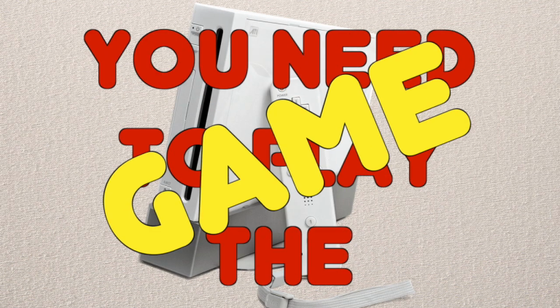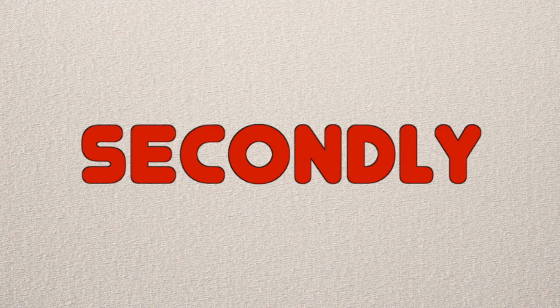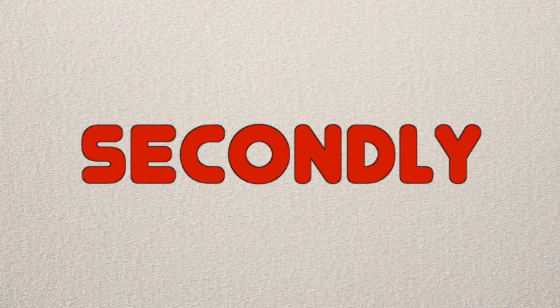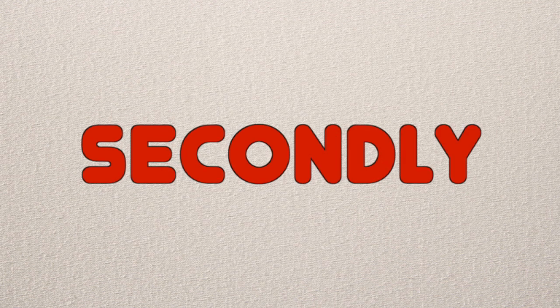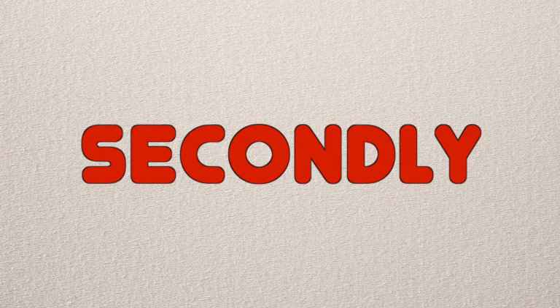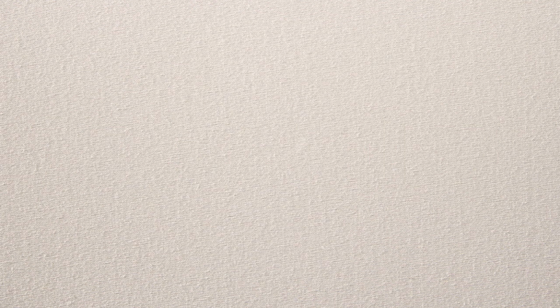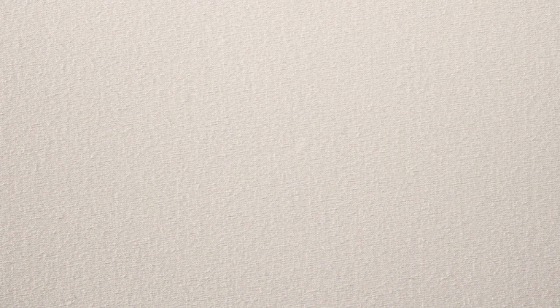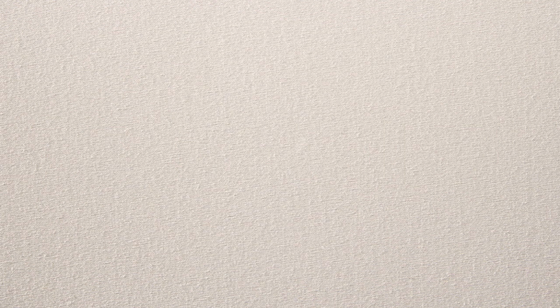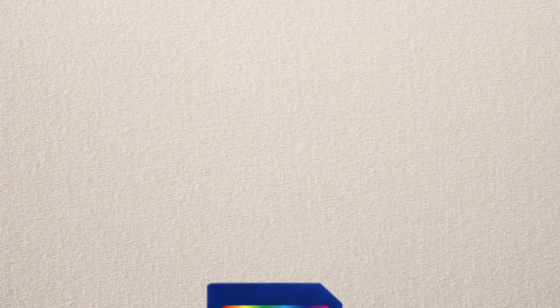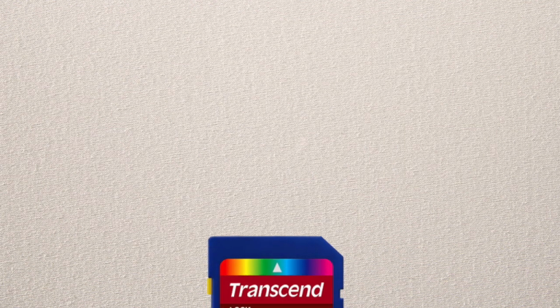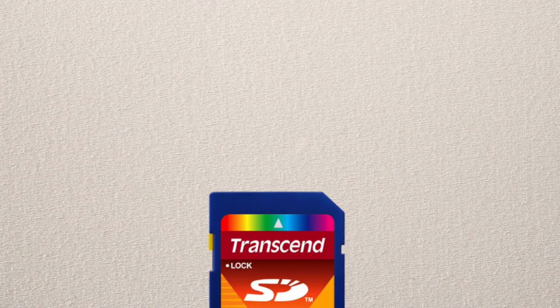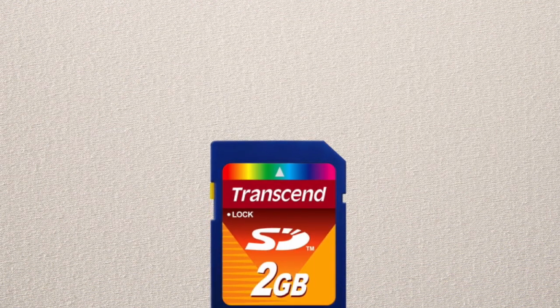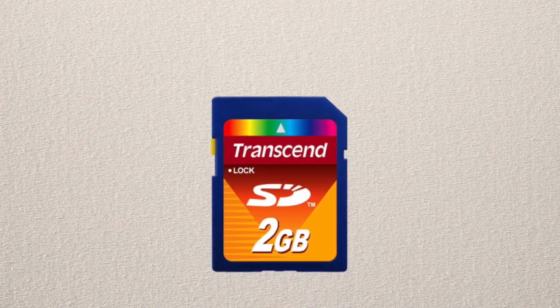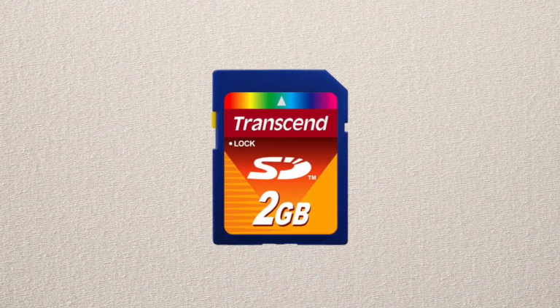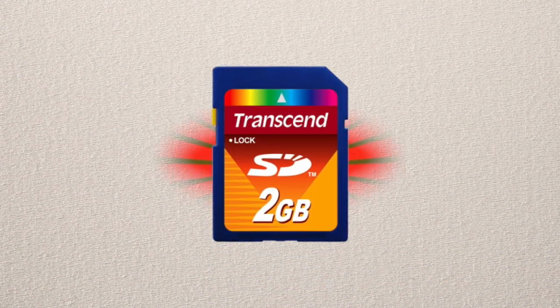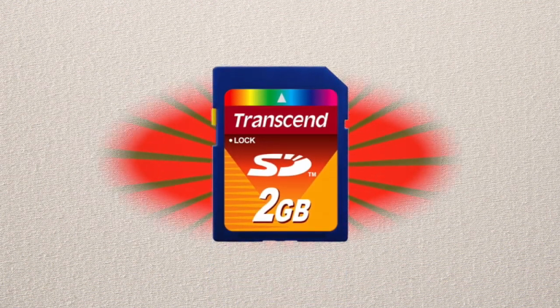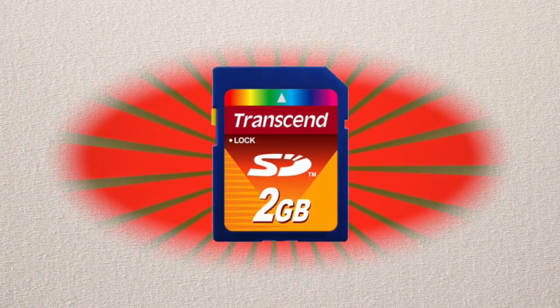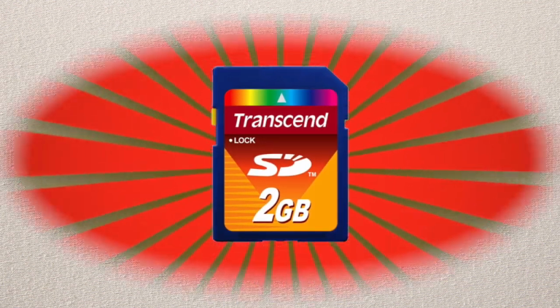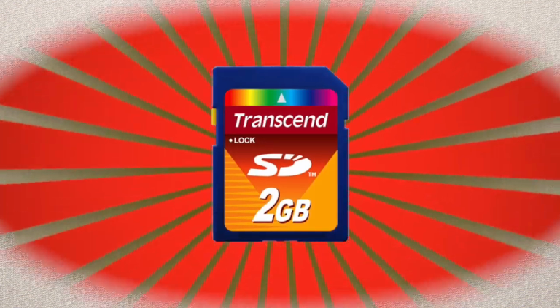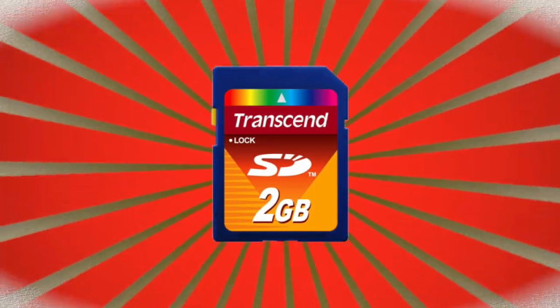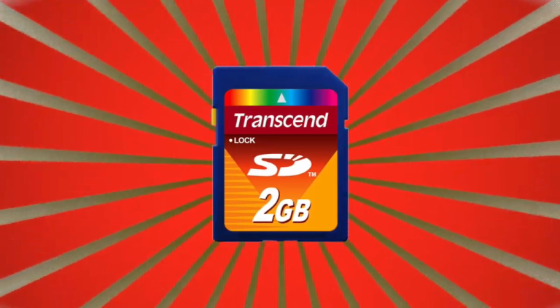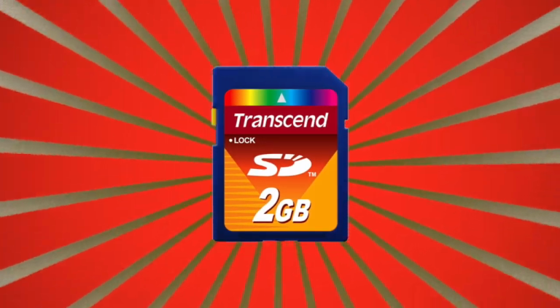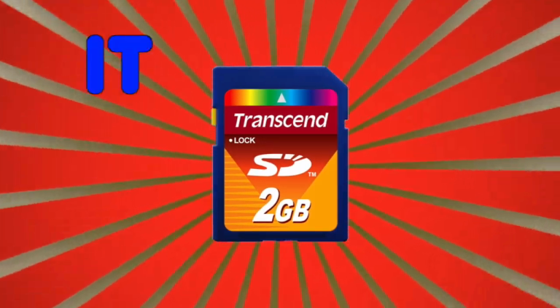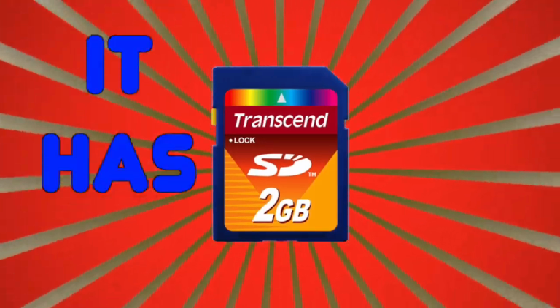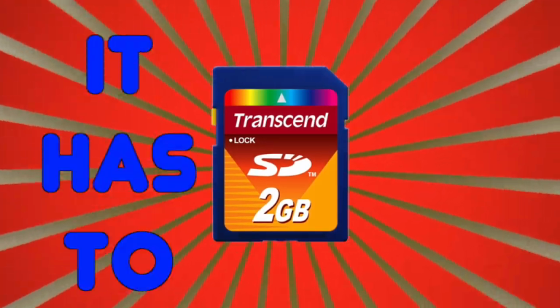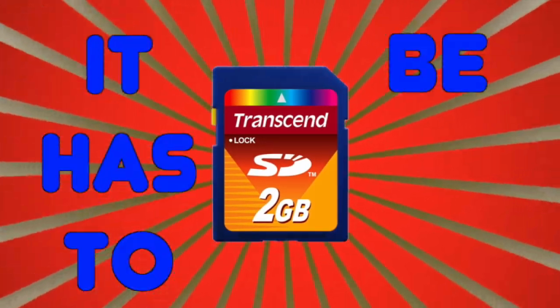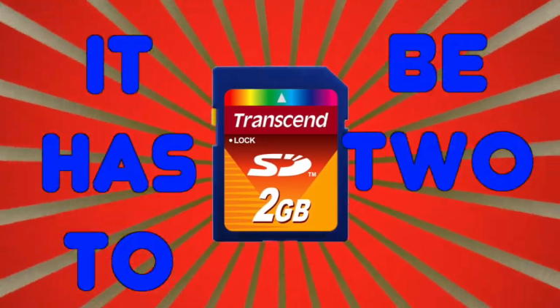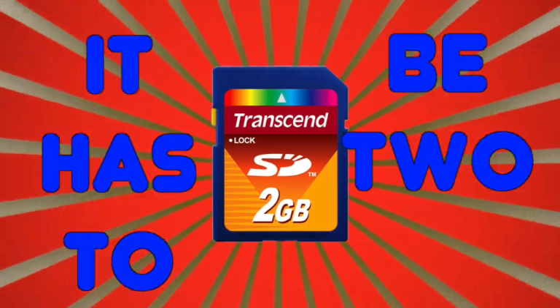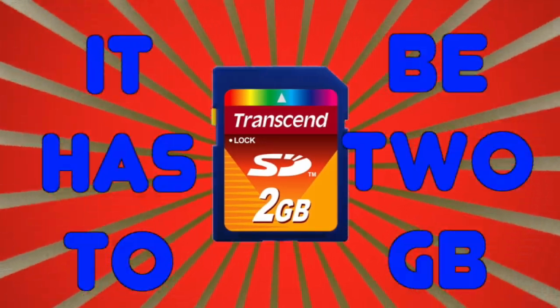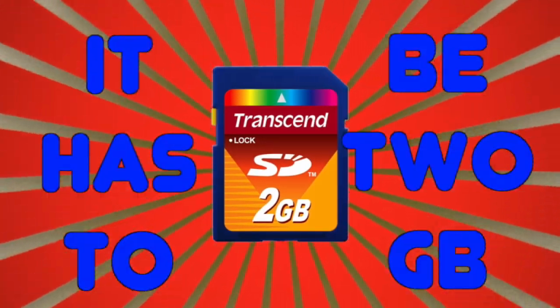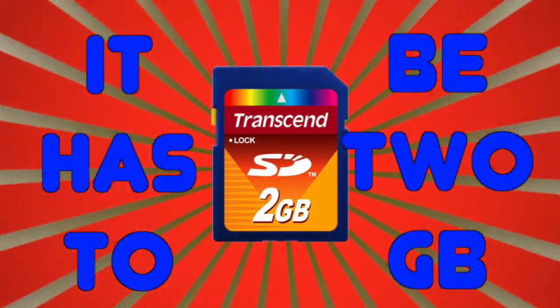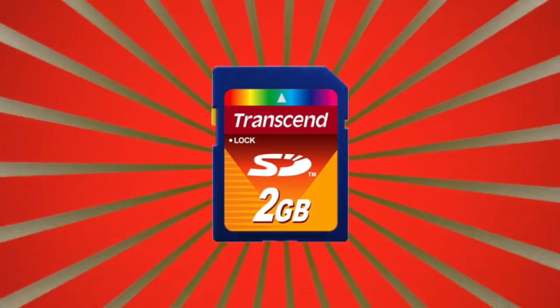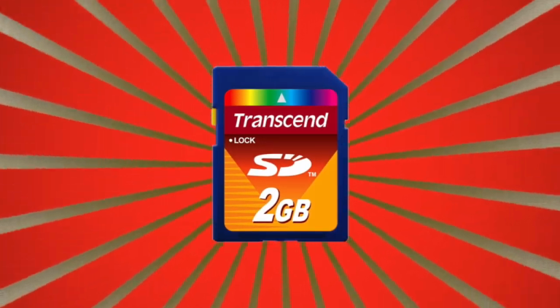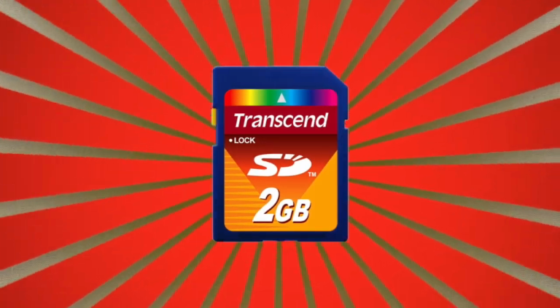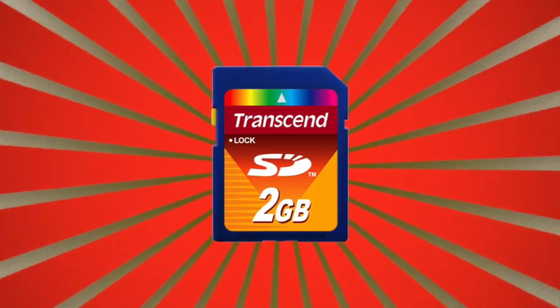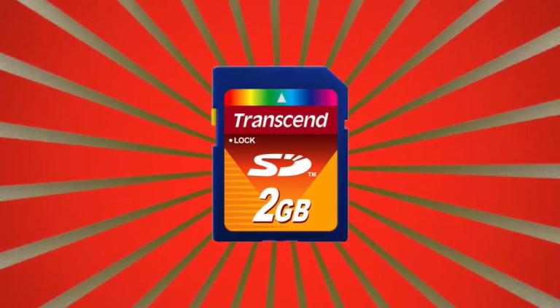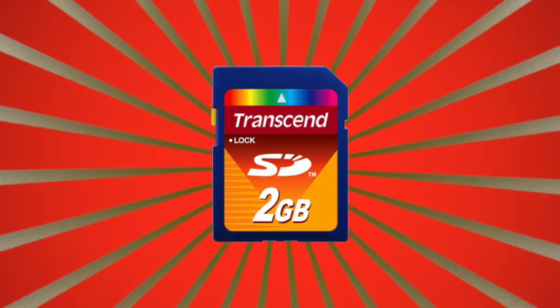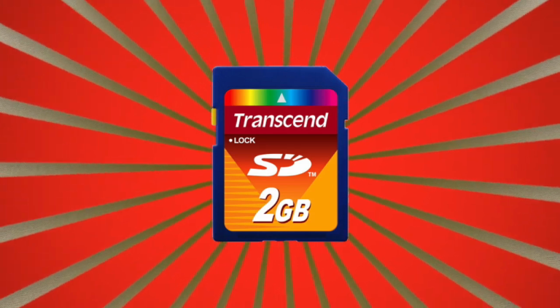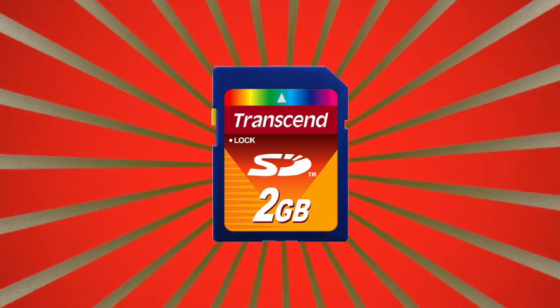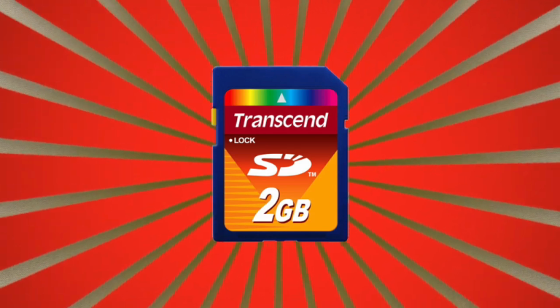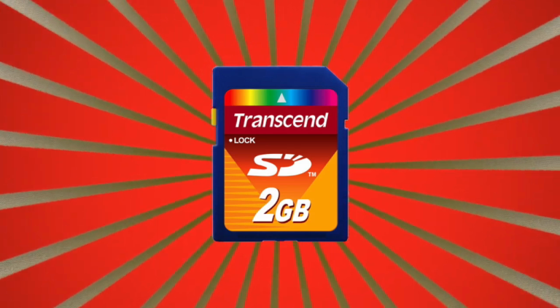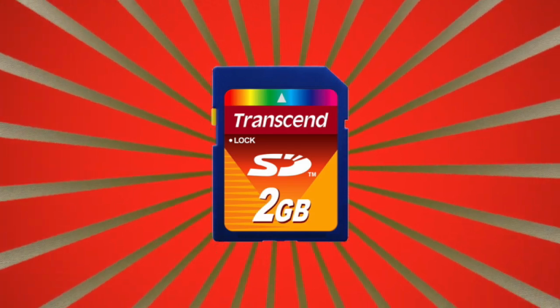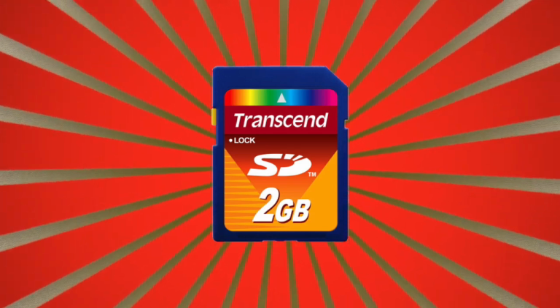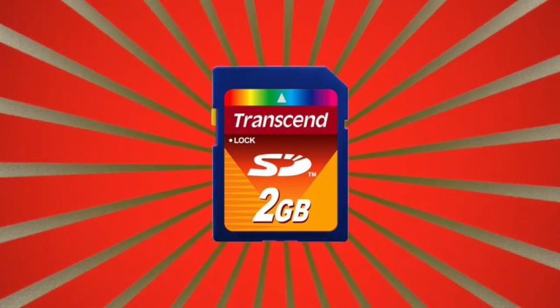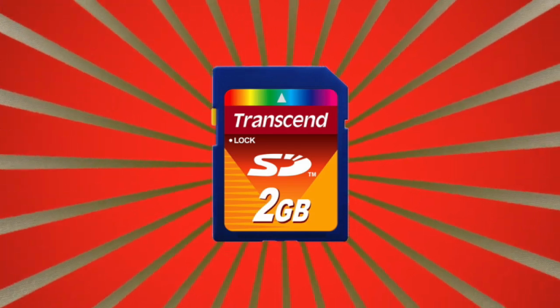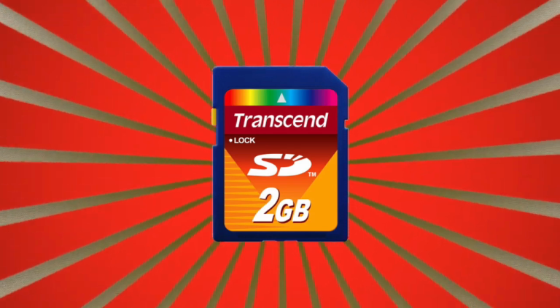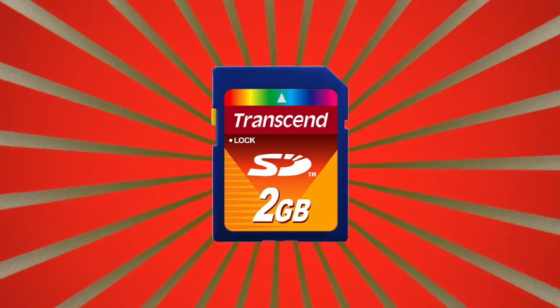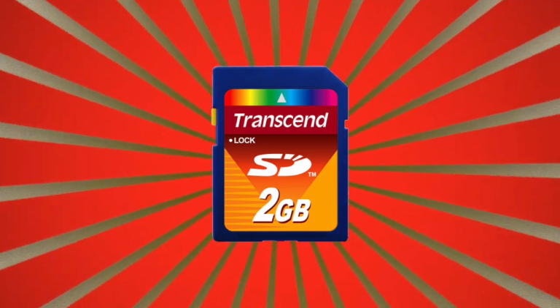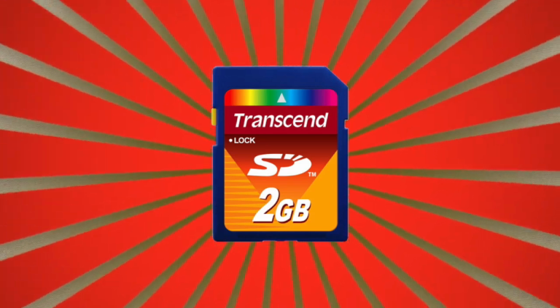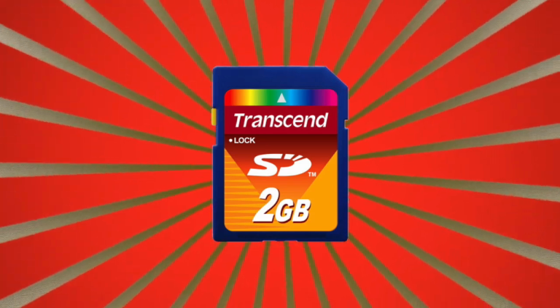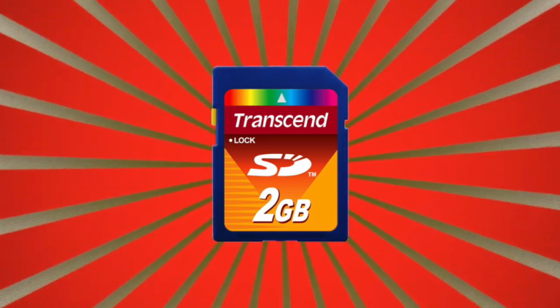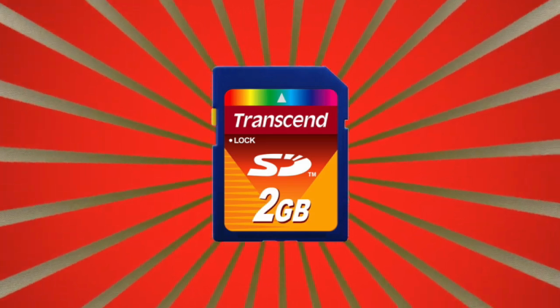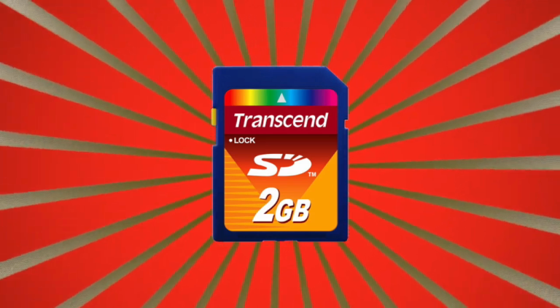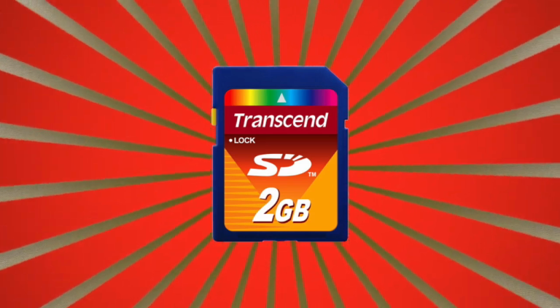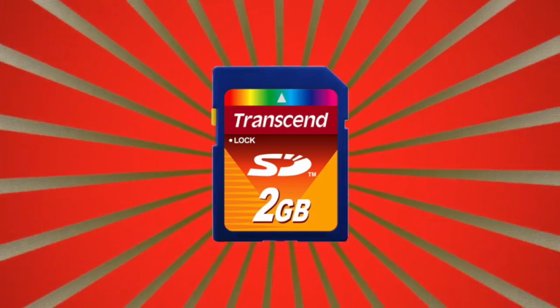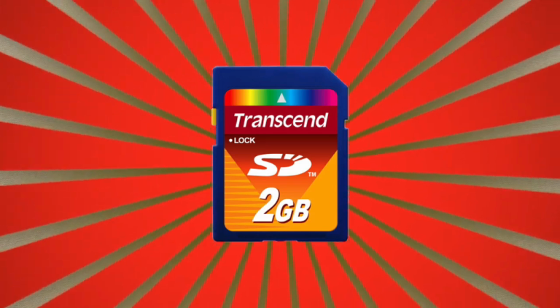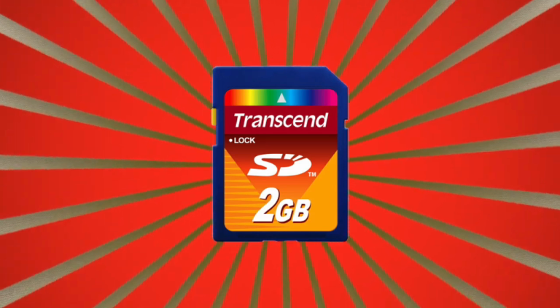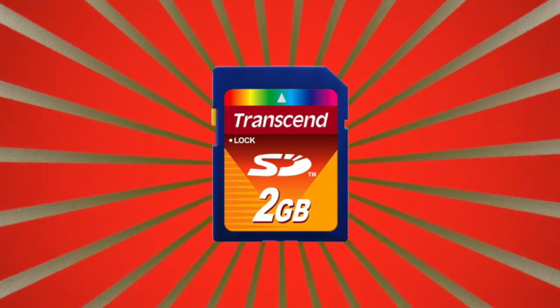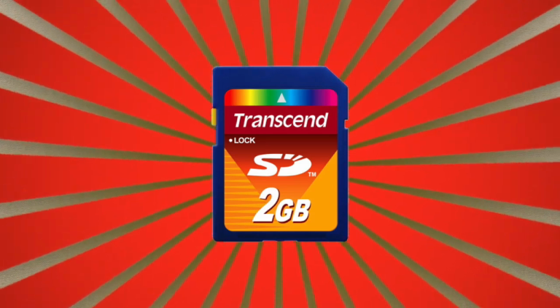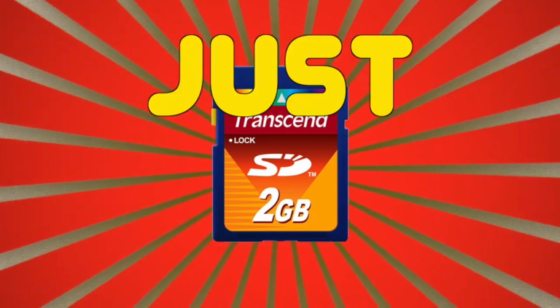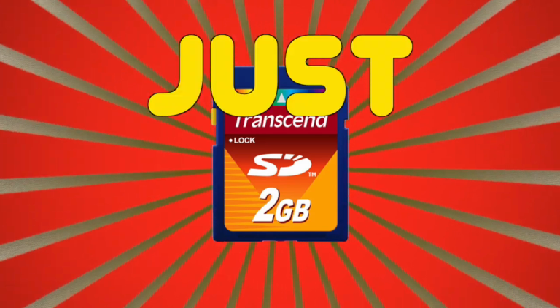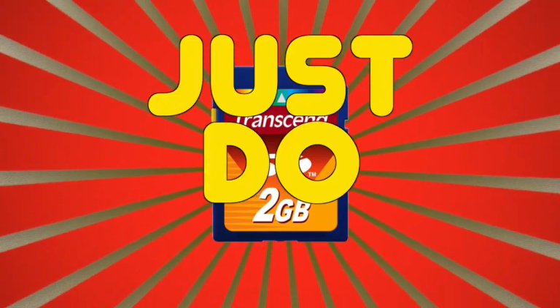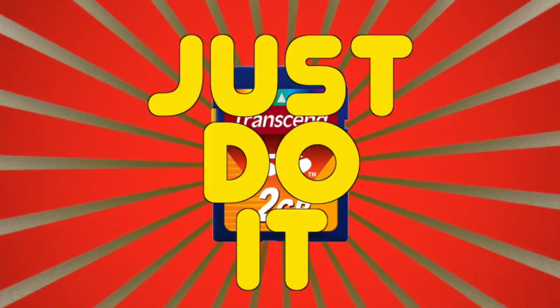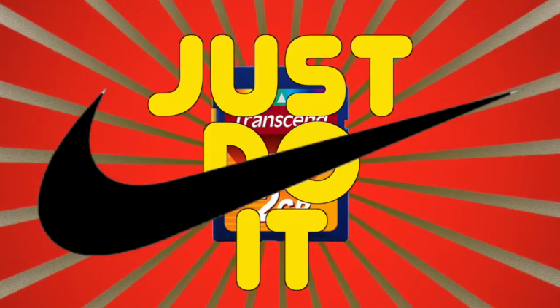Secondly, you need a 2GB SD card. It has to be 2GB — I don't know why, it just does, don't ask, just do it.